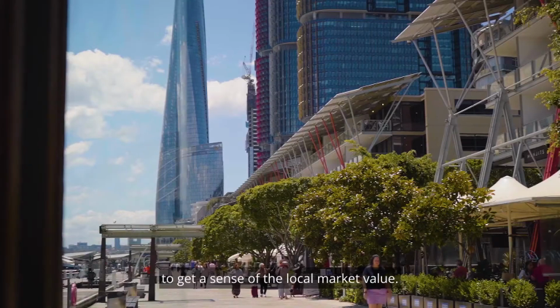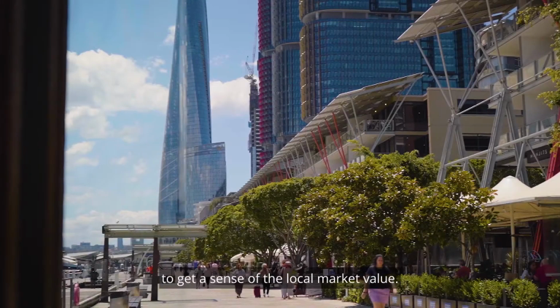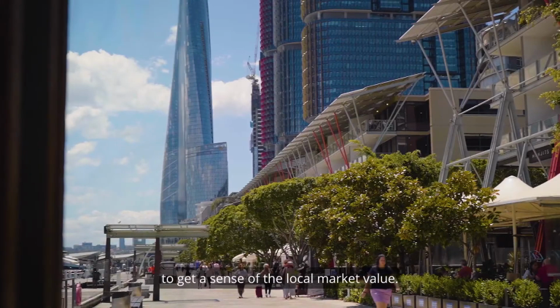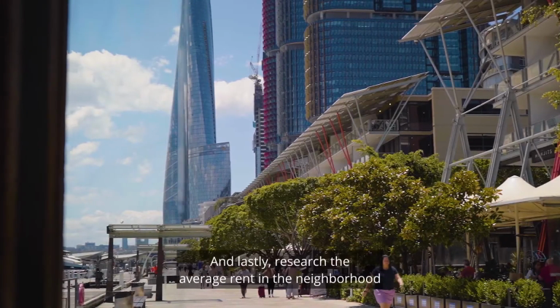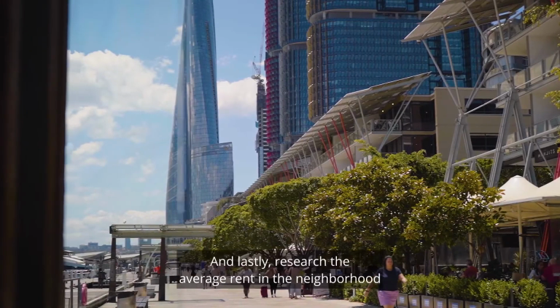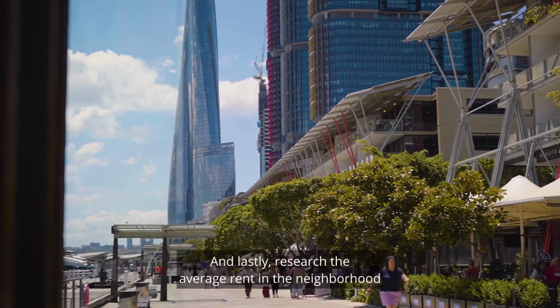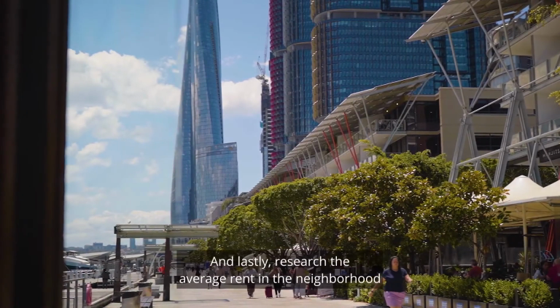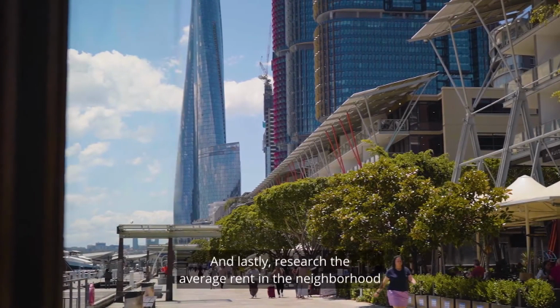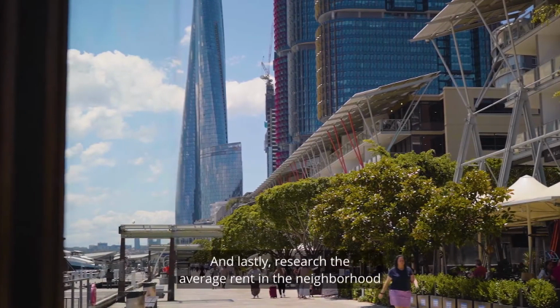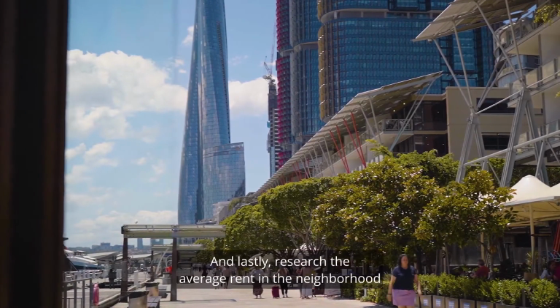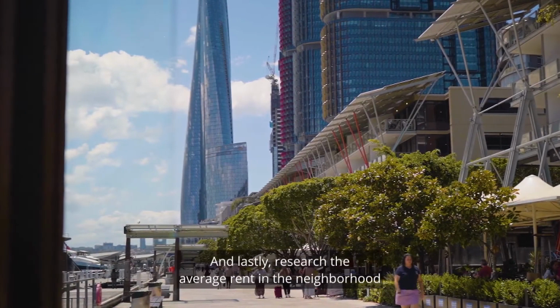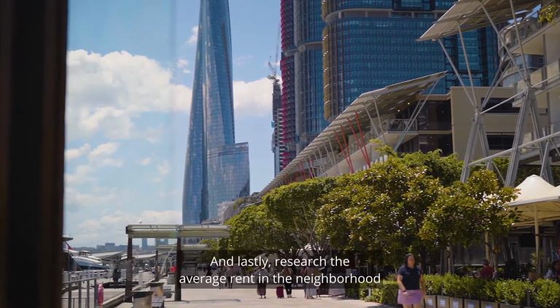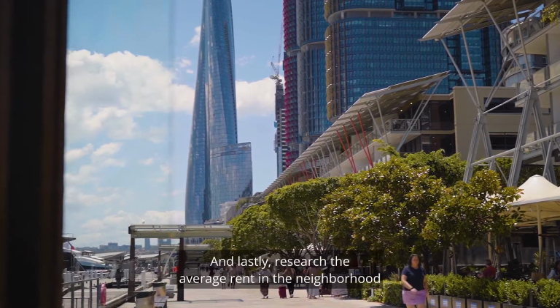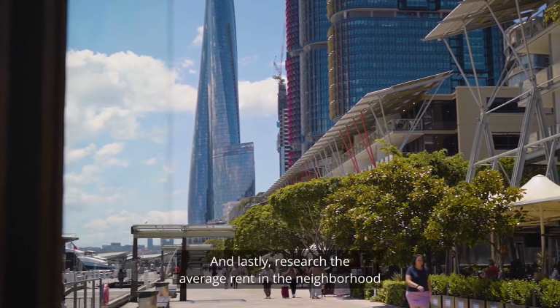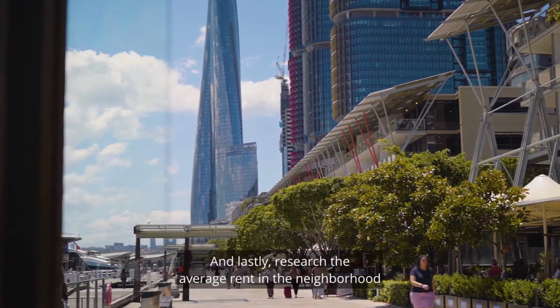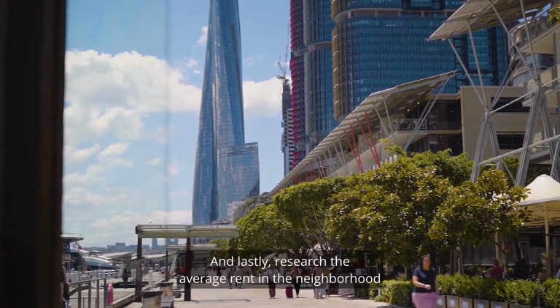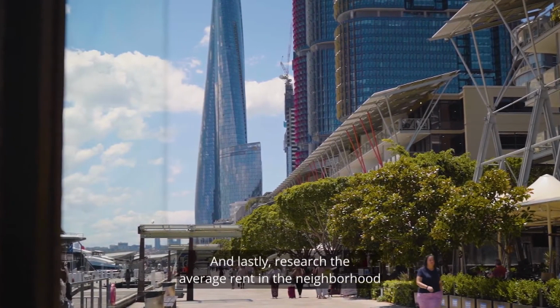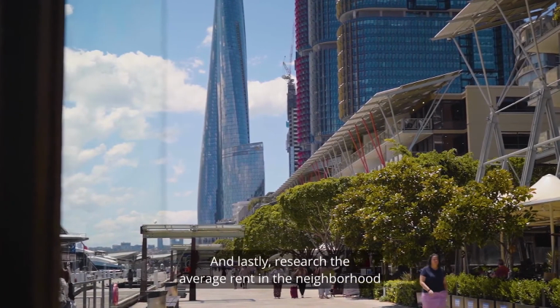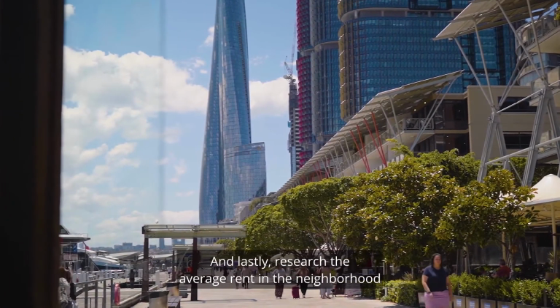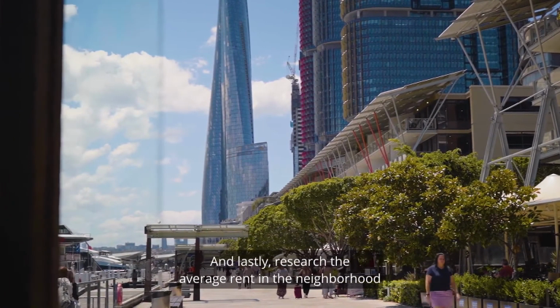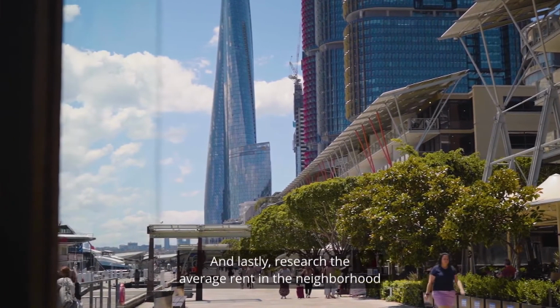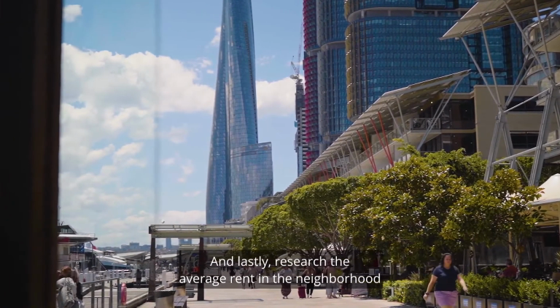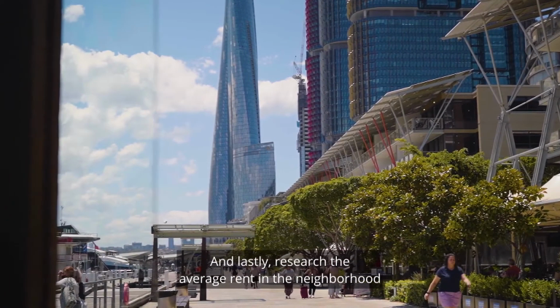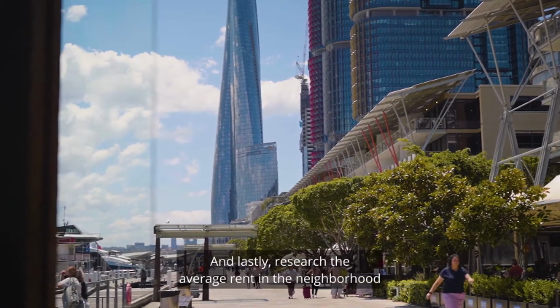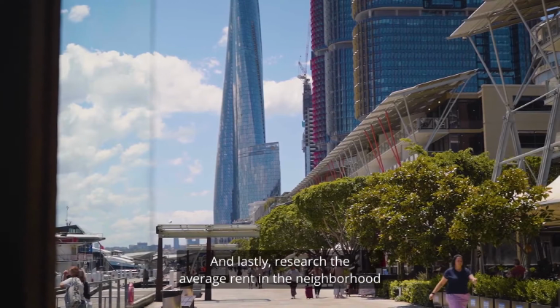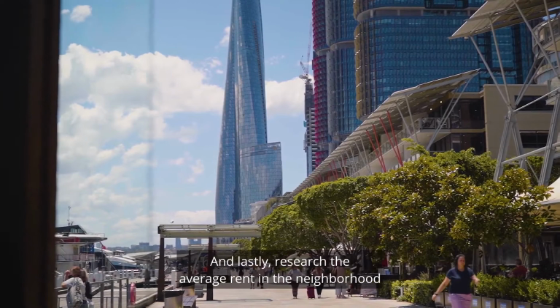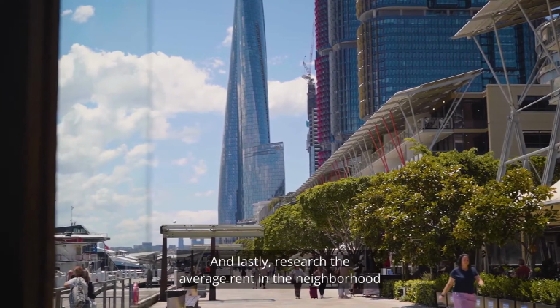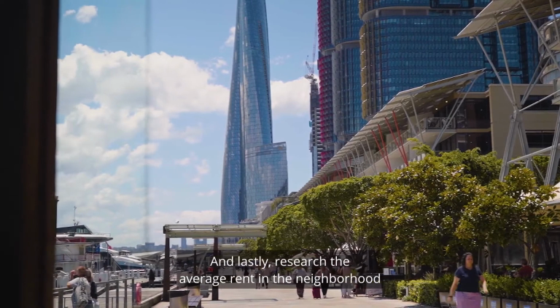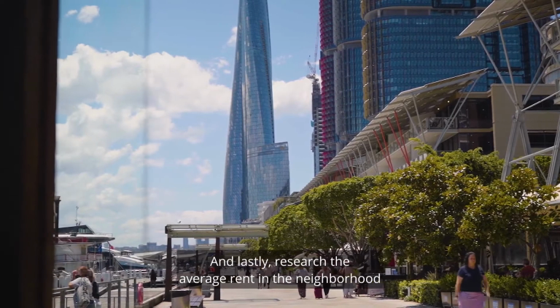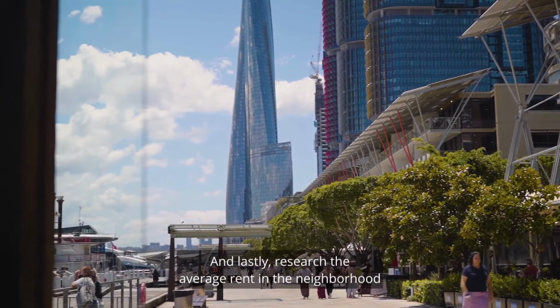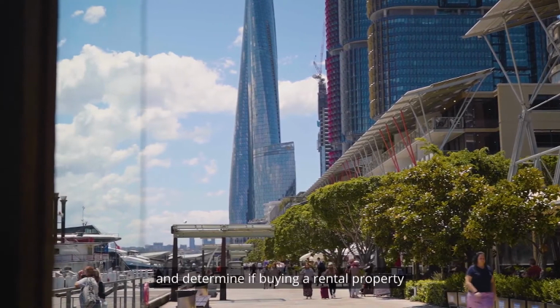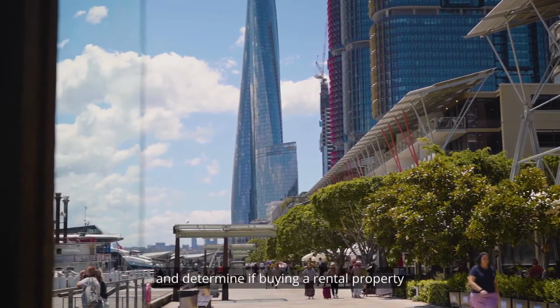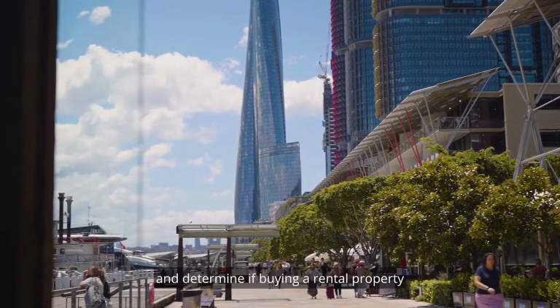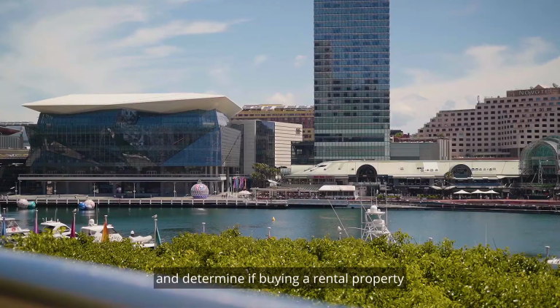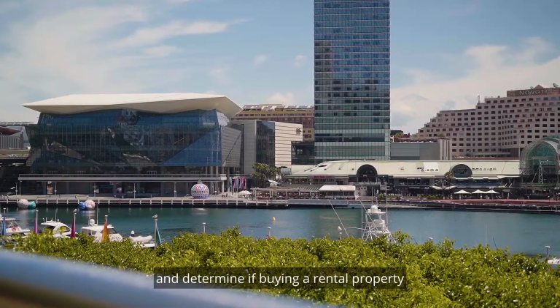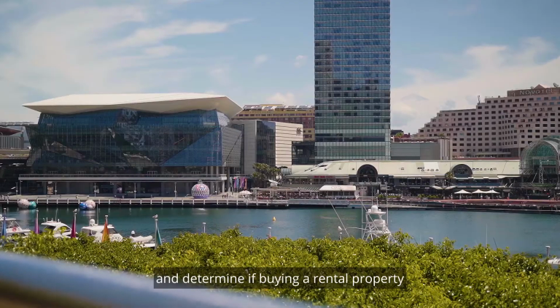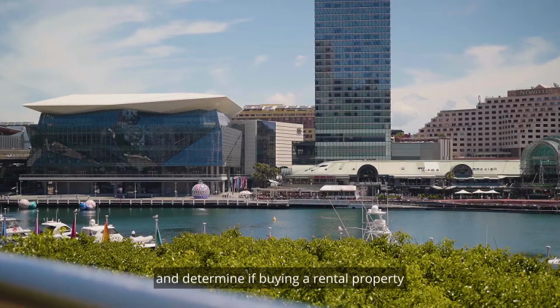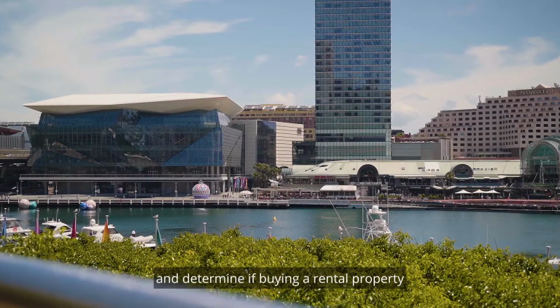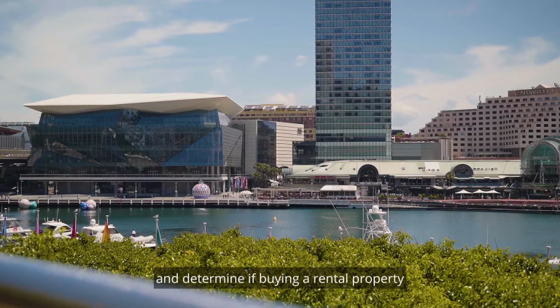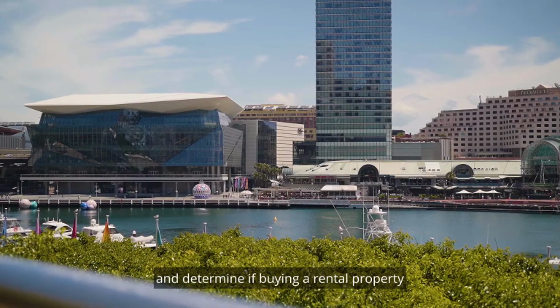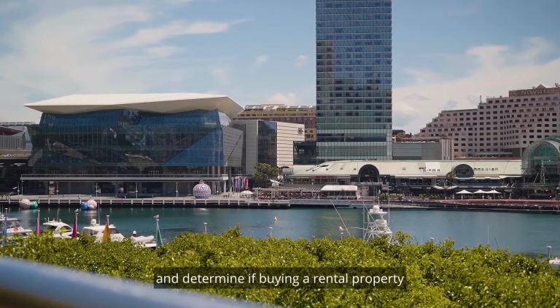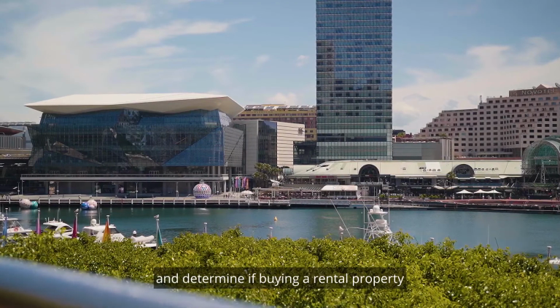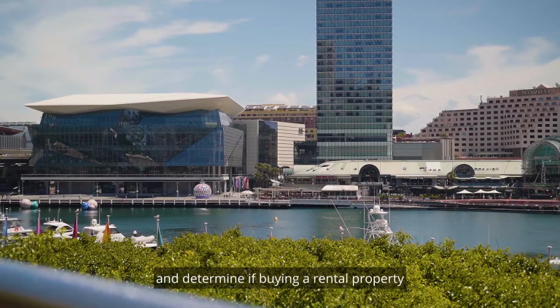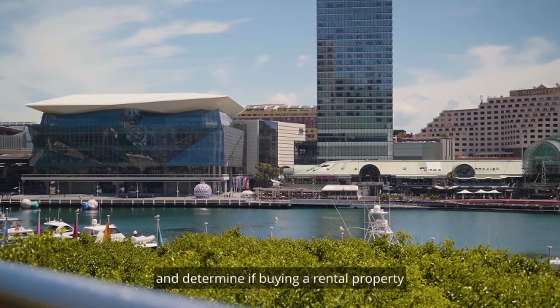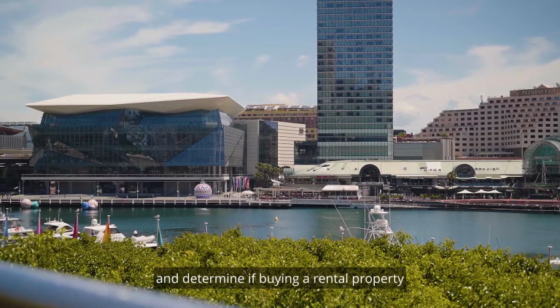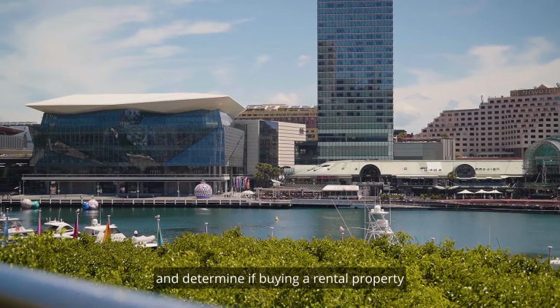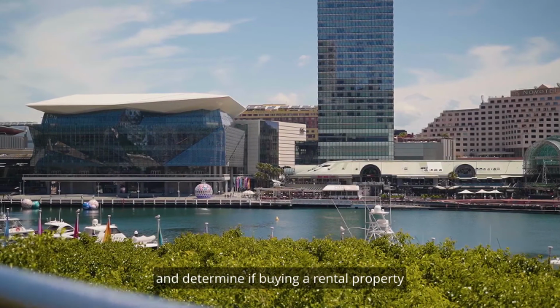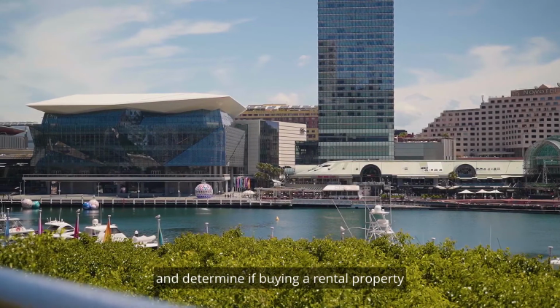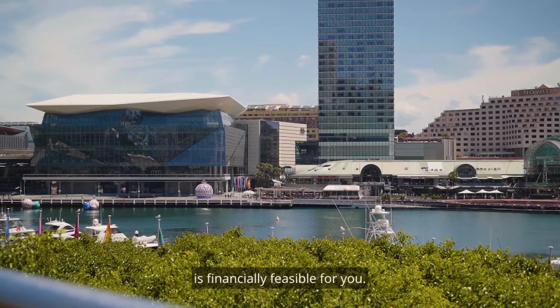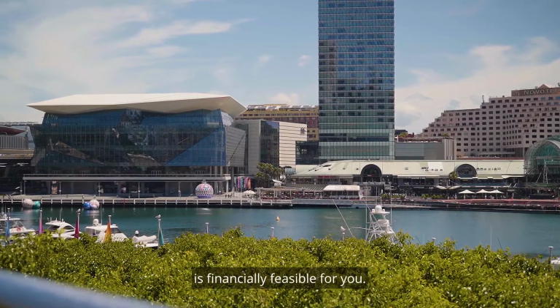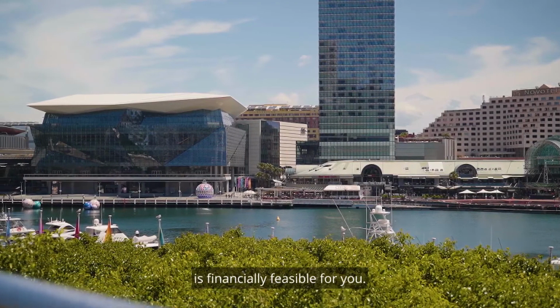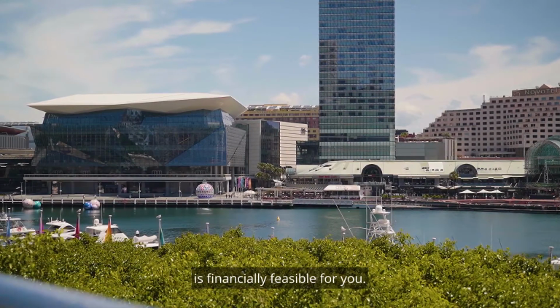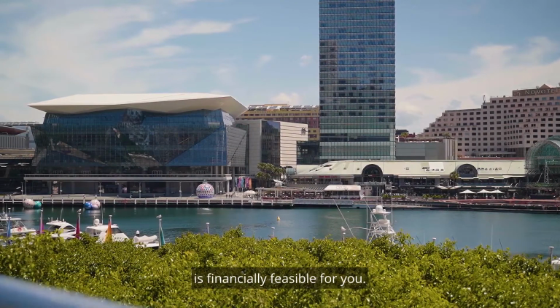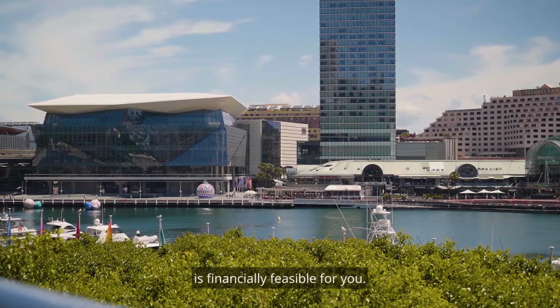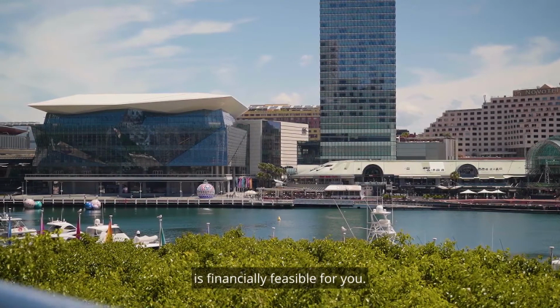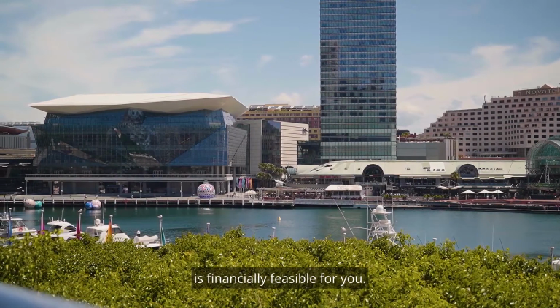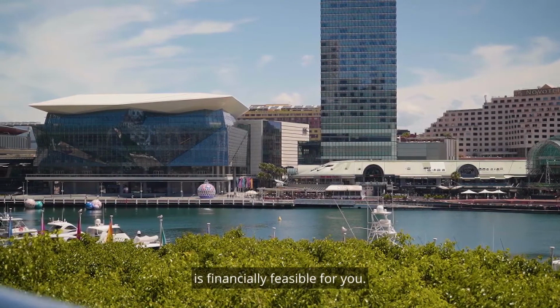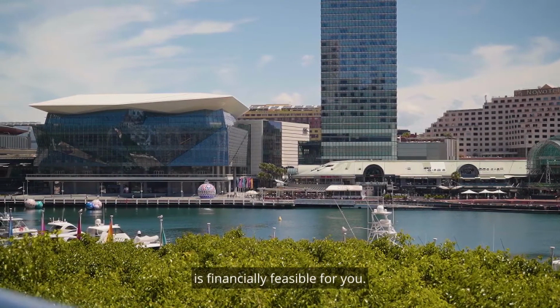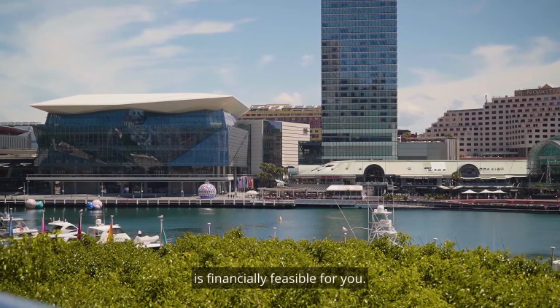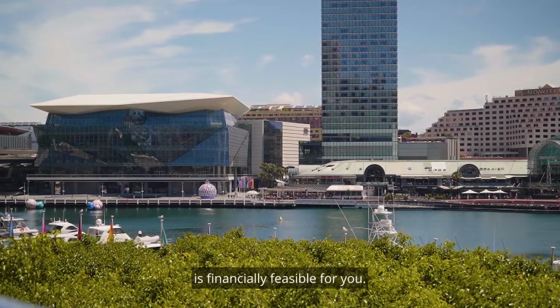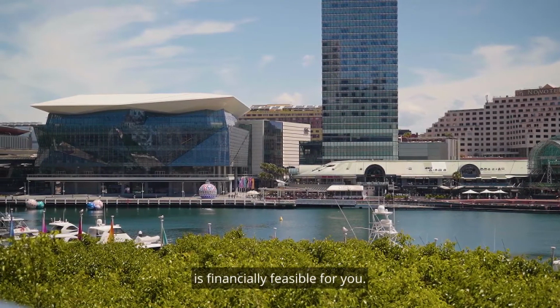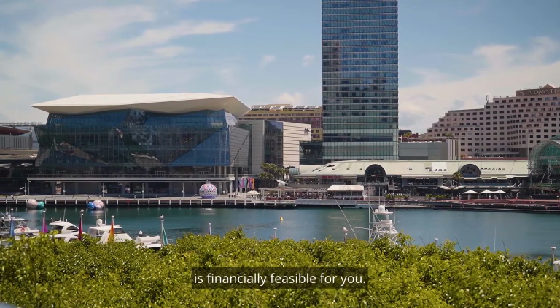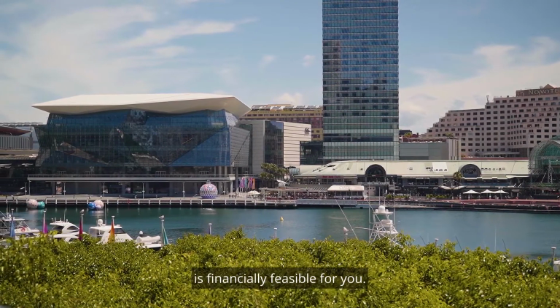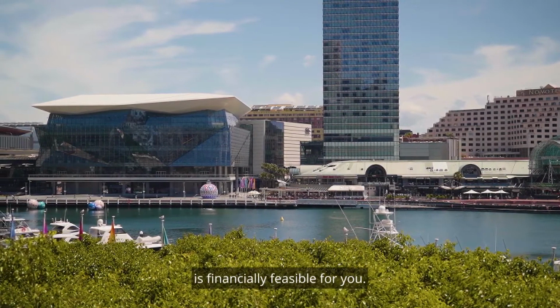And lastly, research the average rent in the neighbourhood and determine if buying a rental property is financially feasible for you.